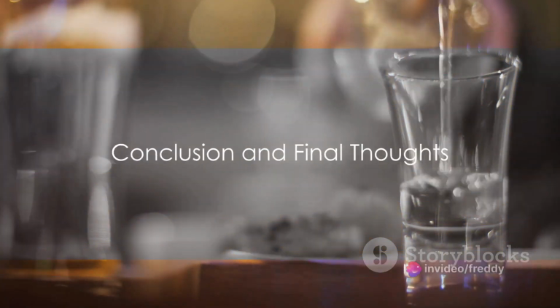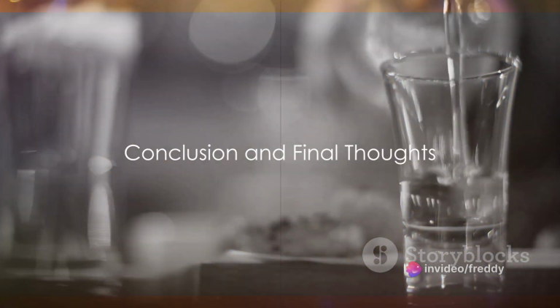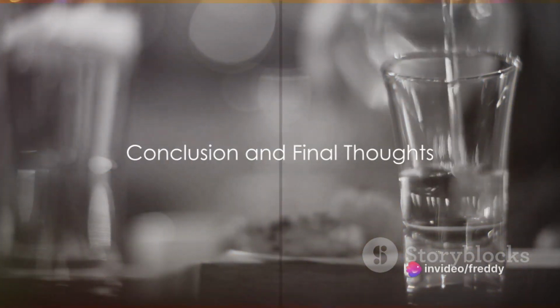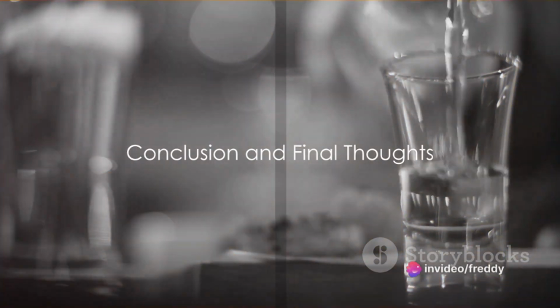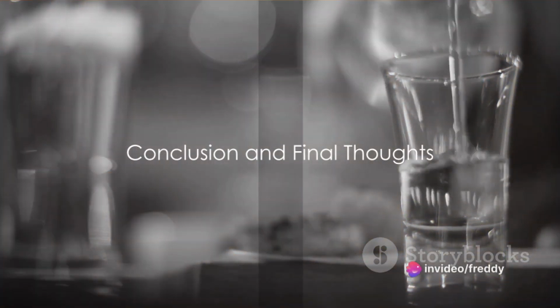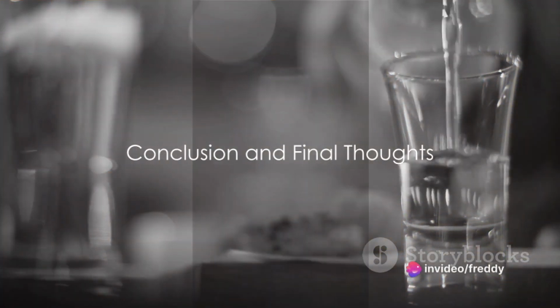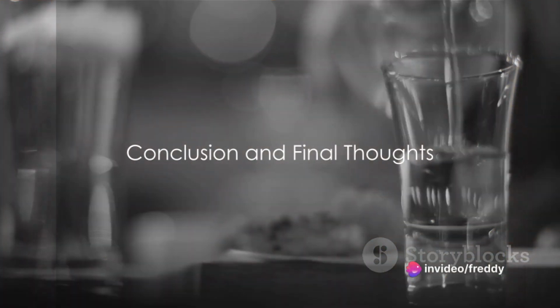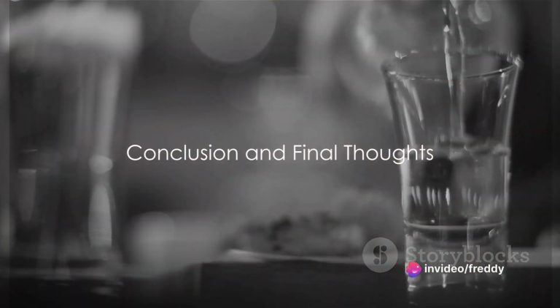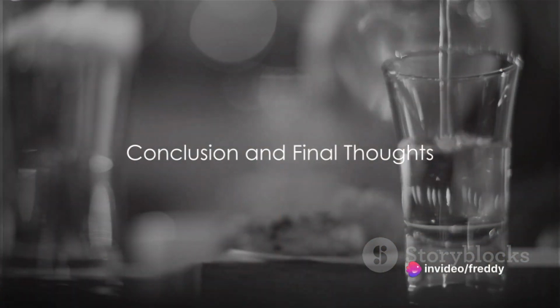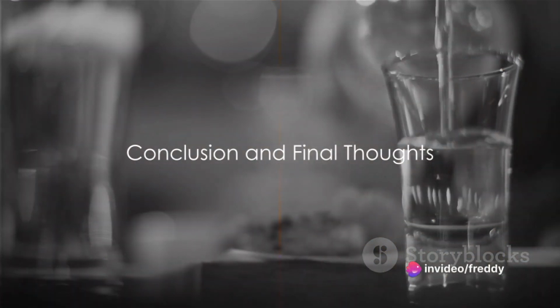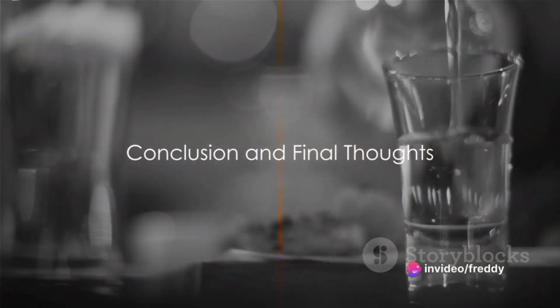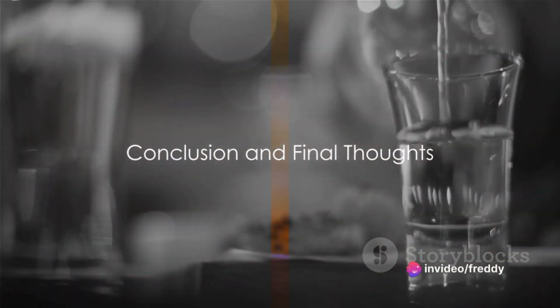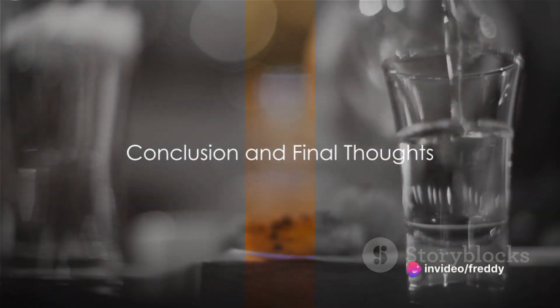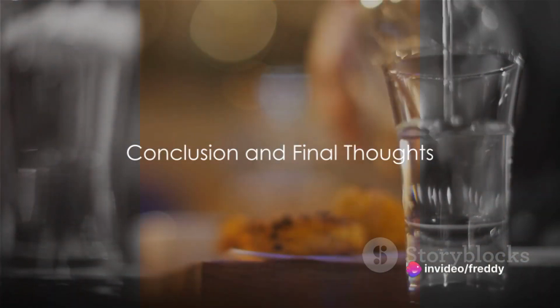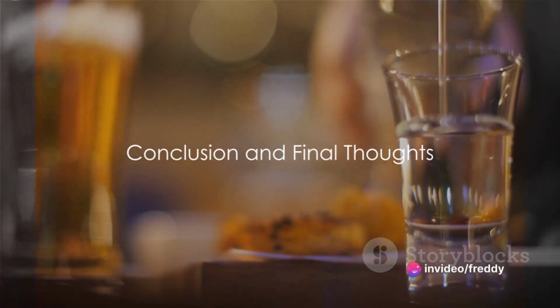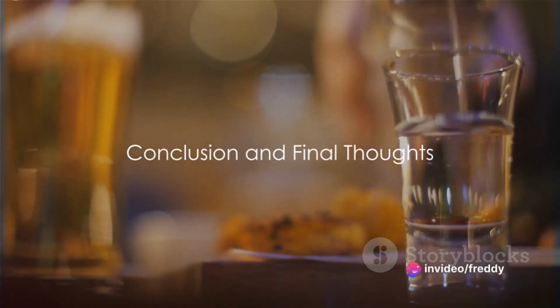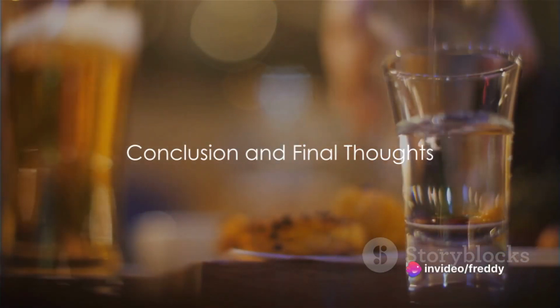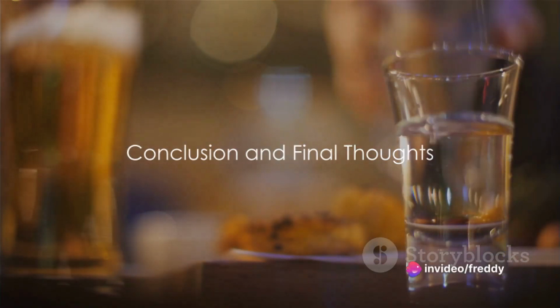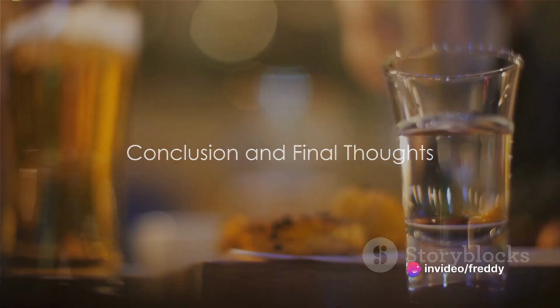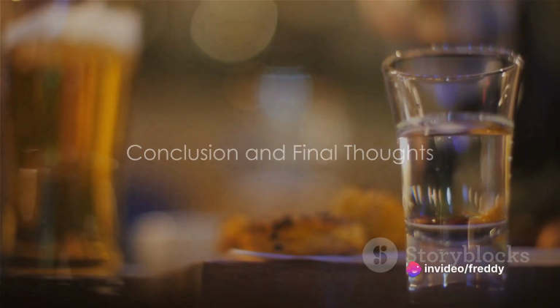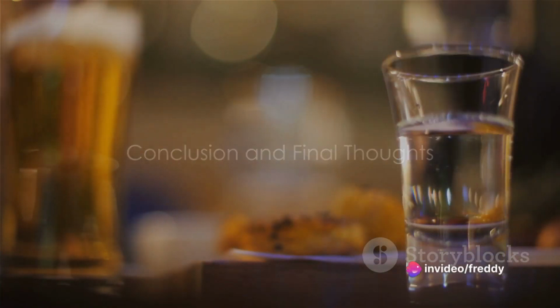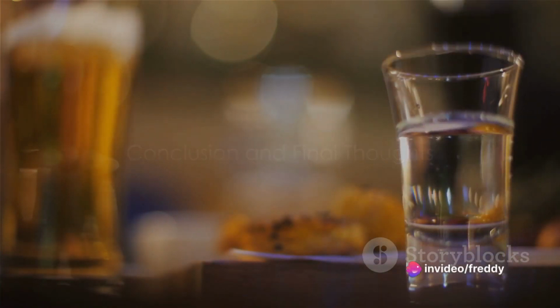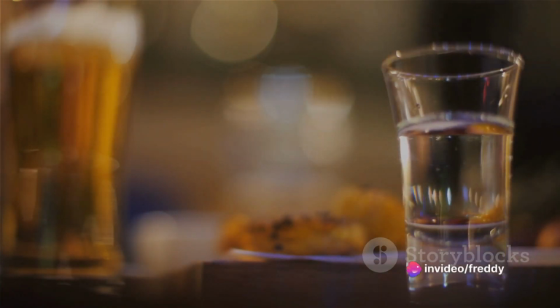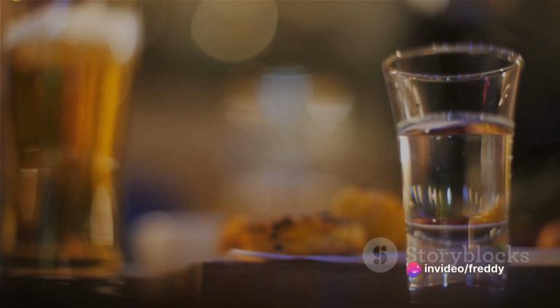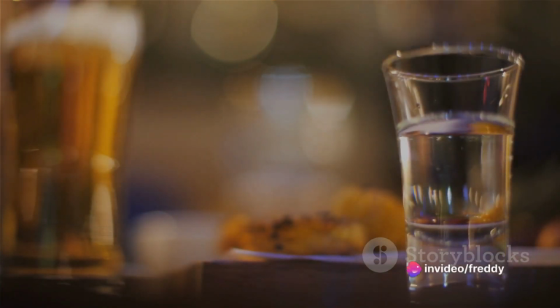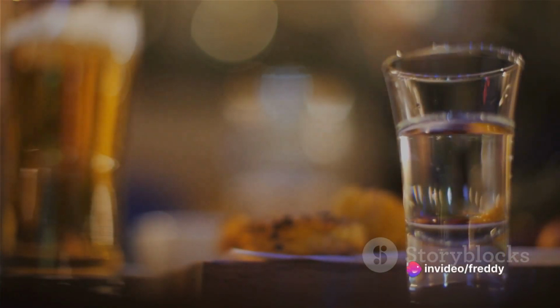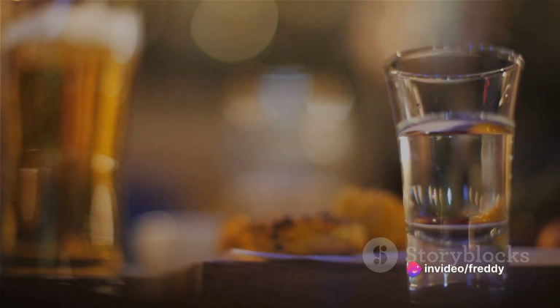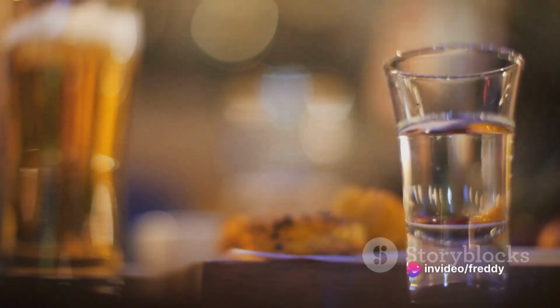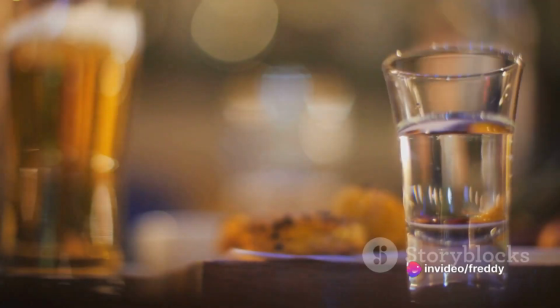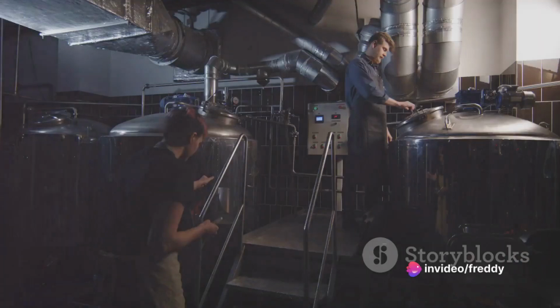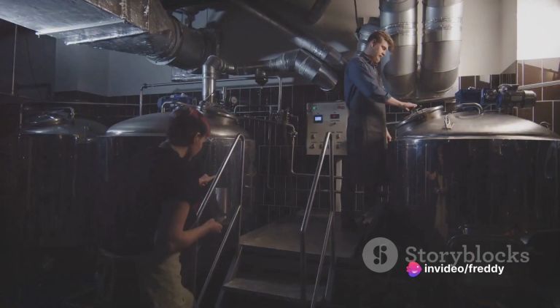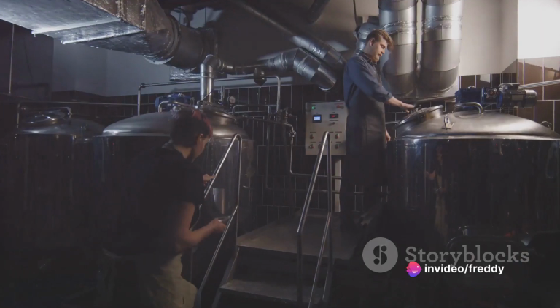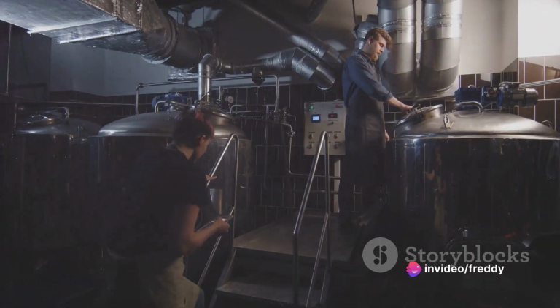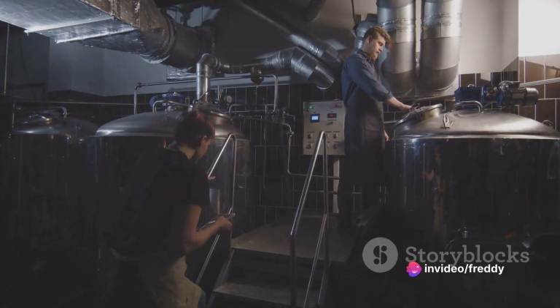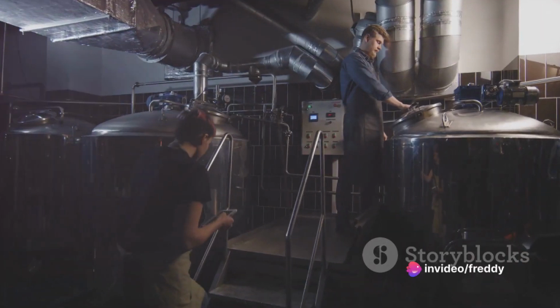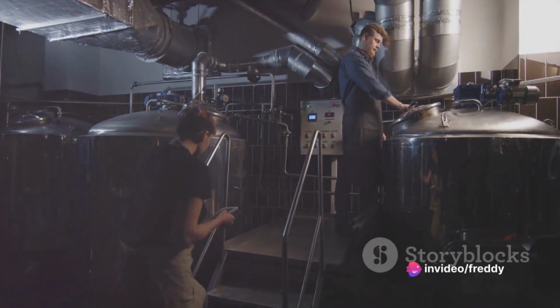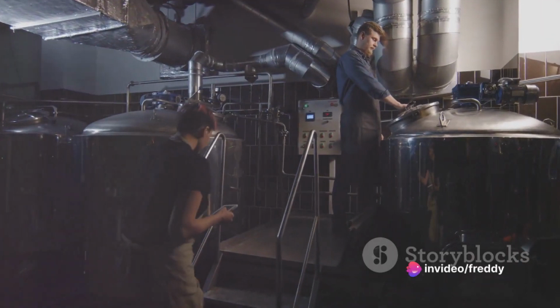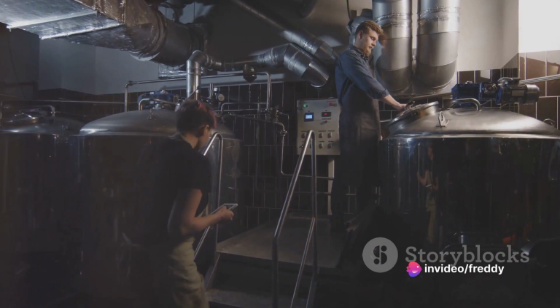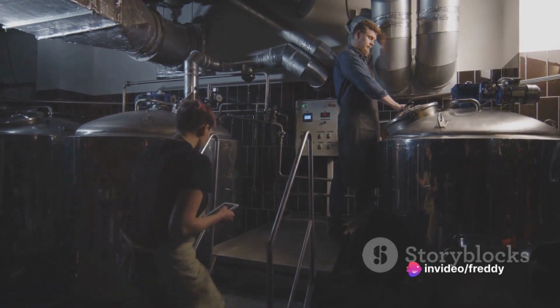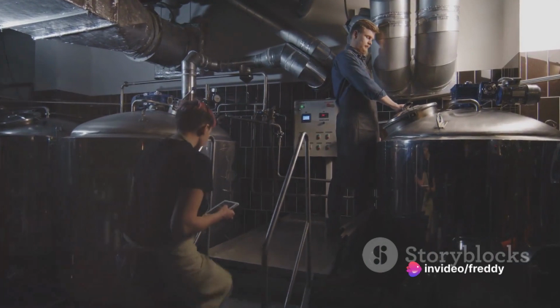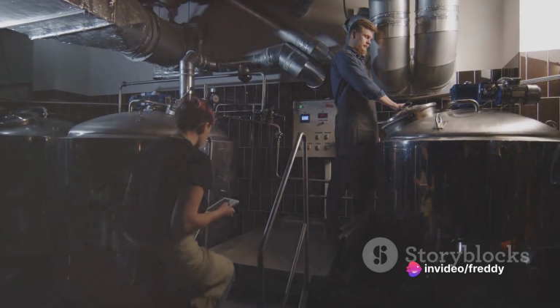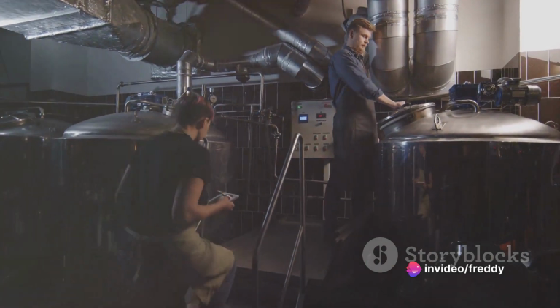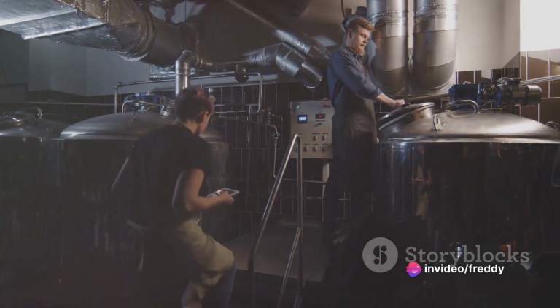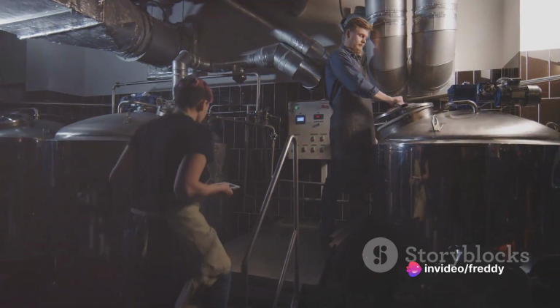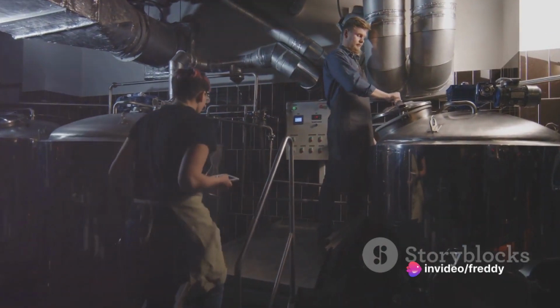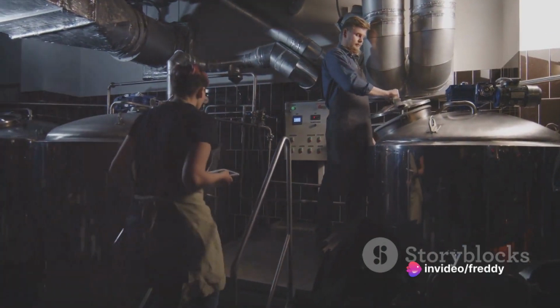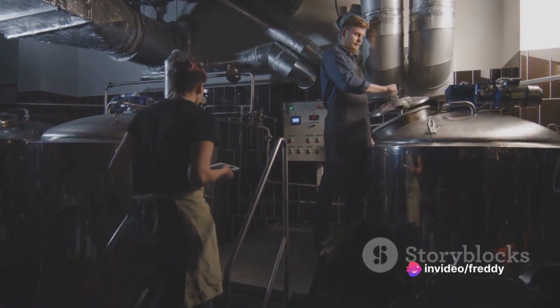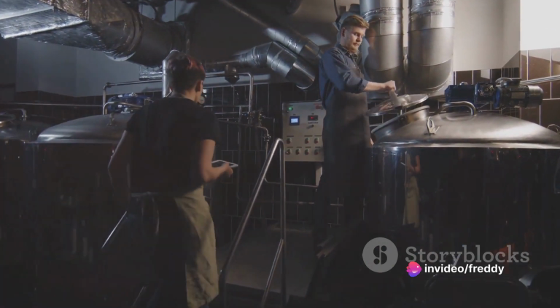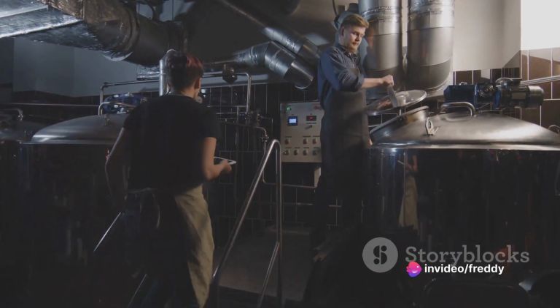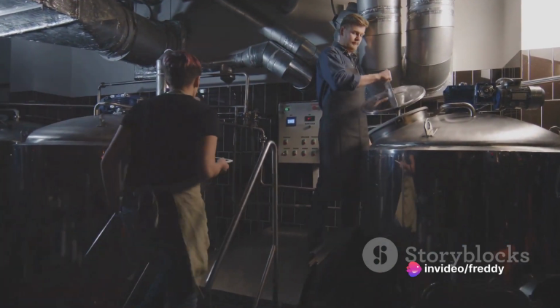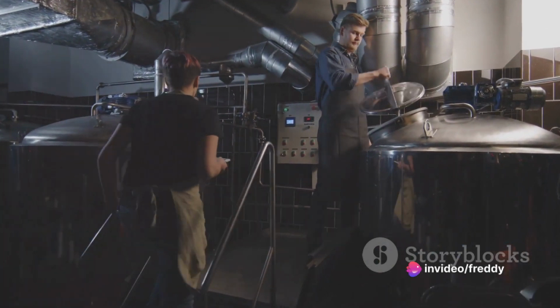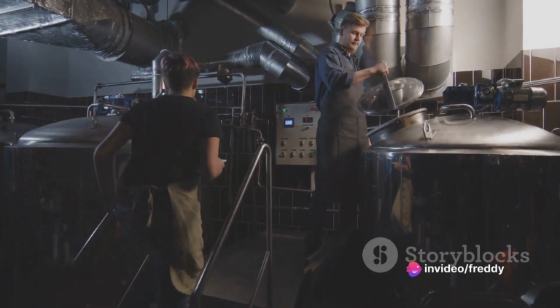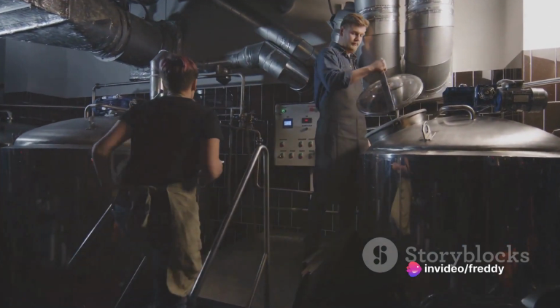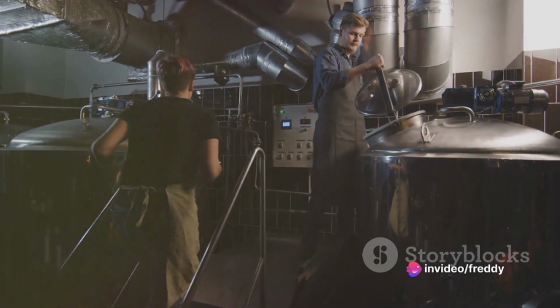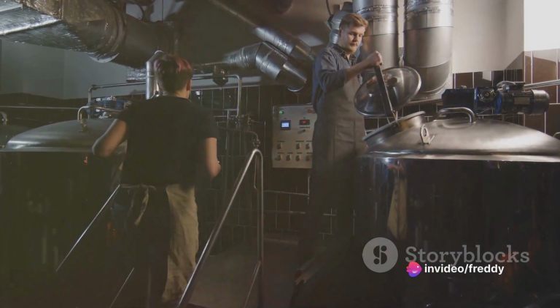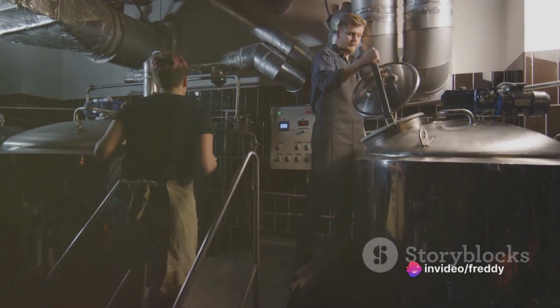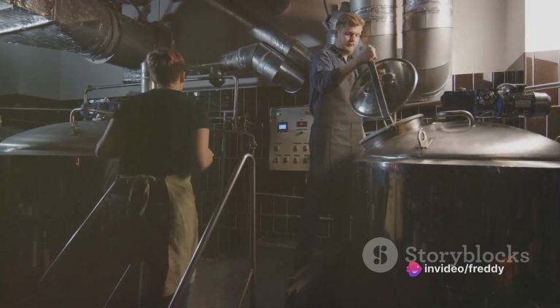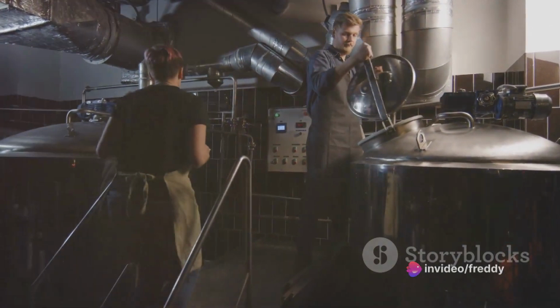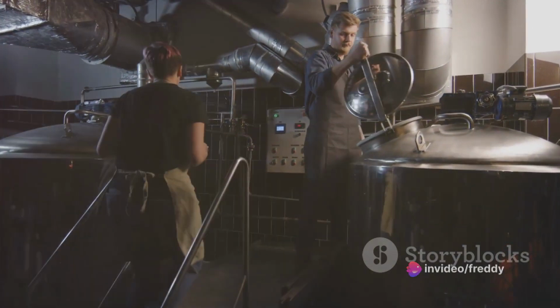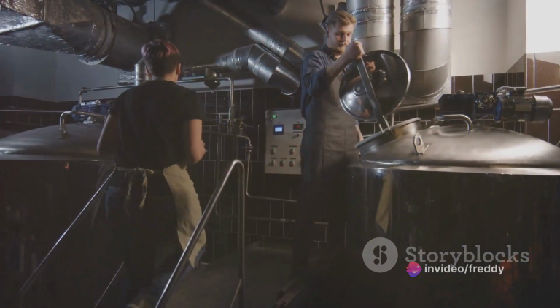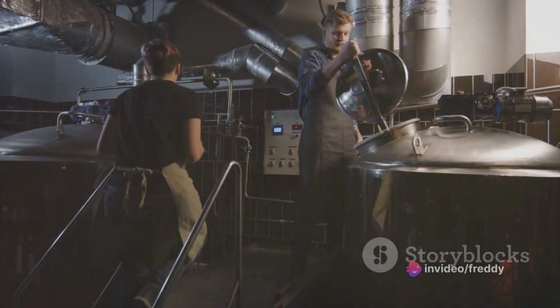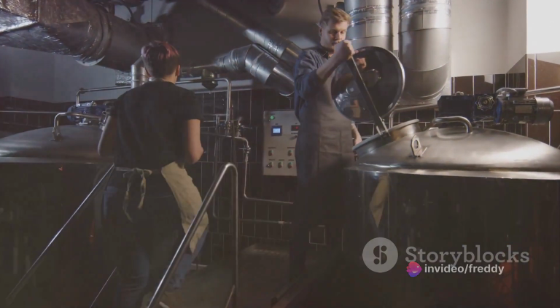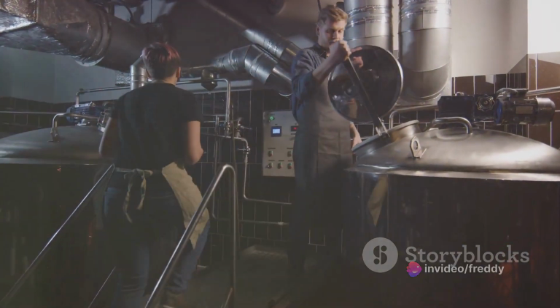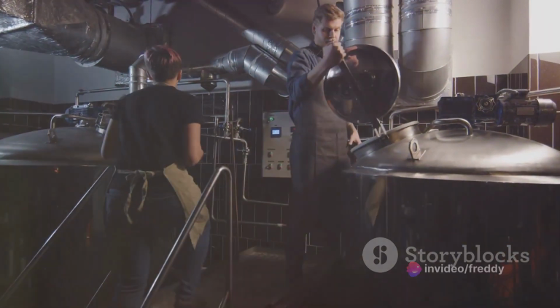In conclusion, making homemade vodka involves selecting a base, creating a mash, fermenting, distilling, diluting, and optional flavoring.